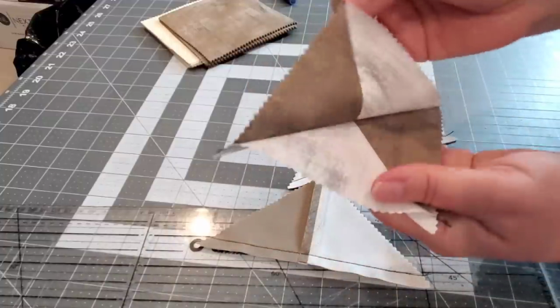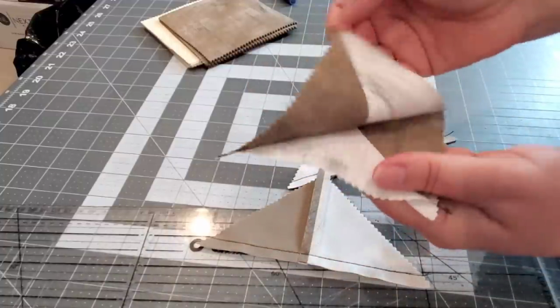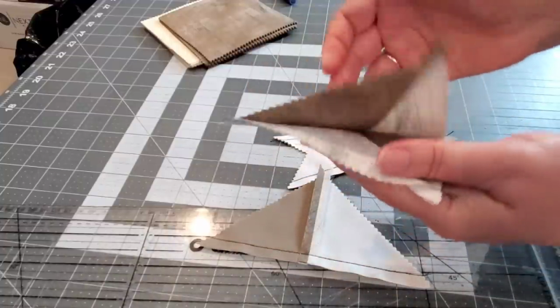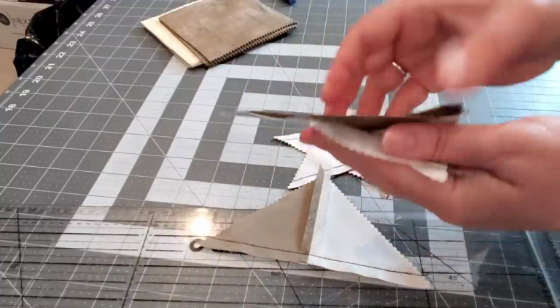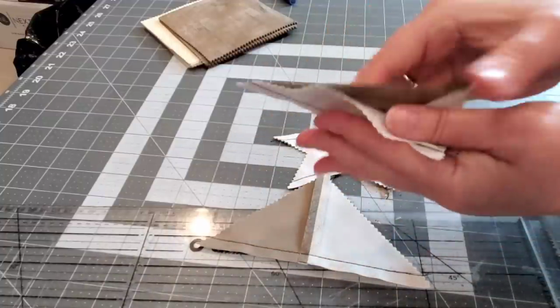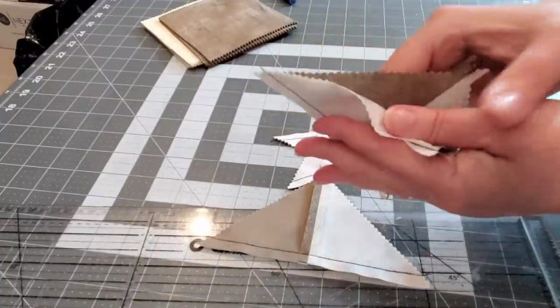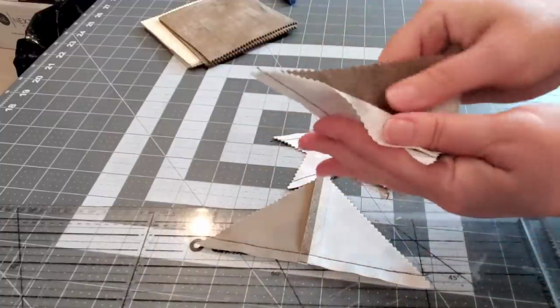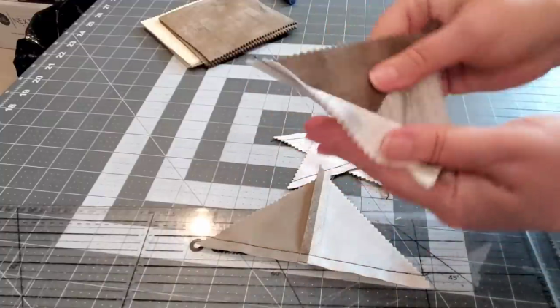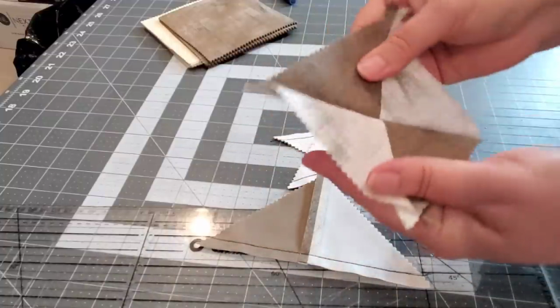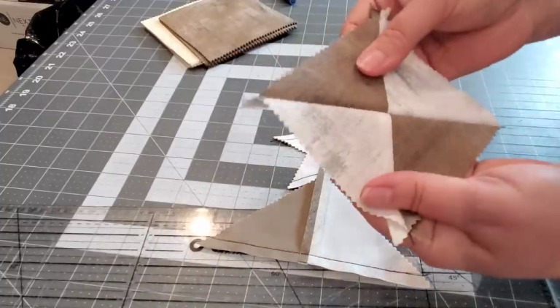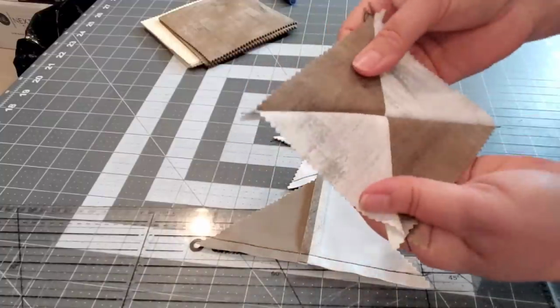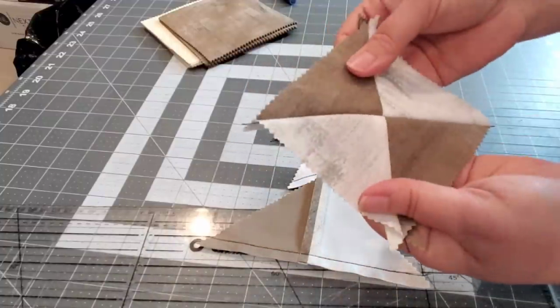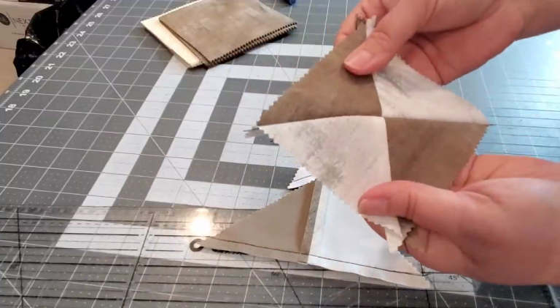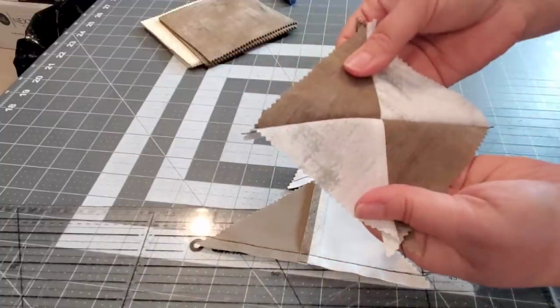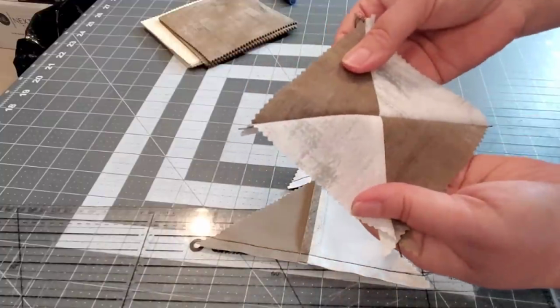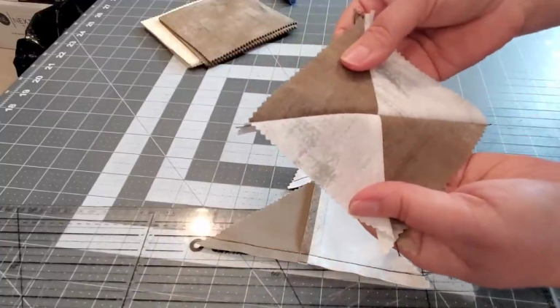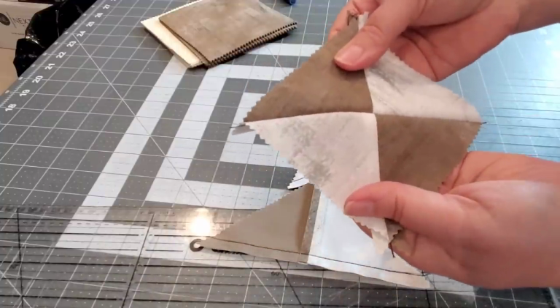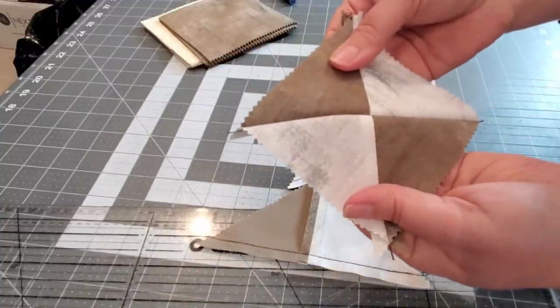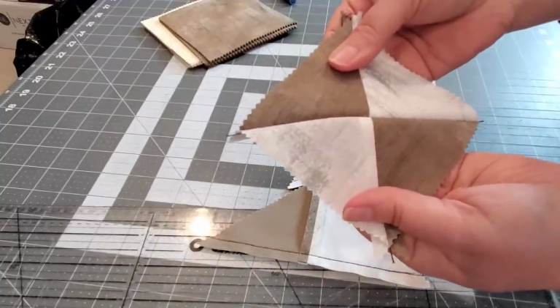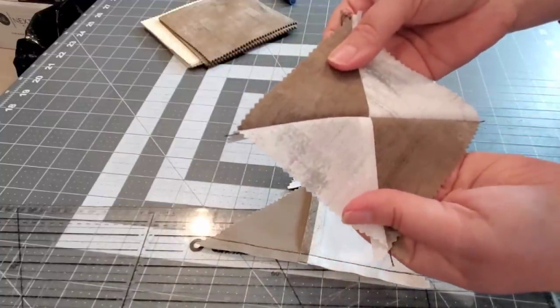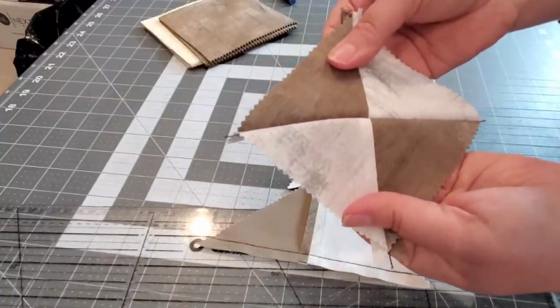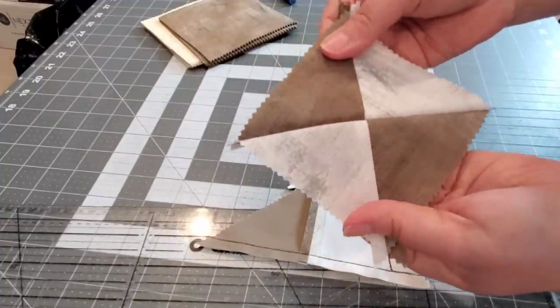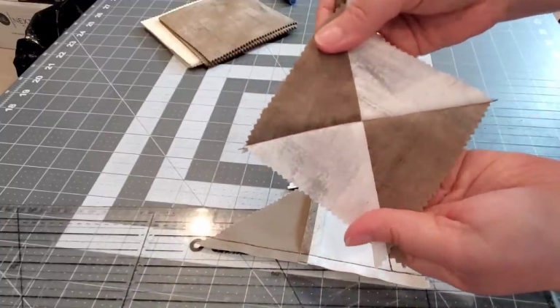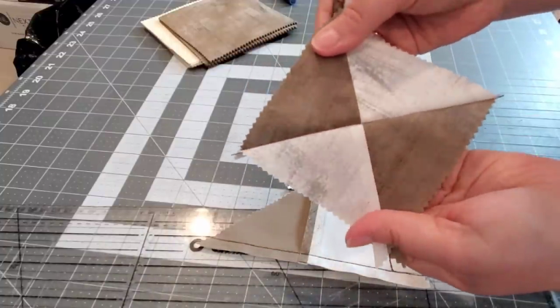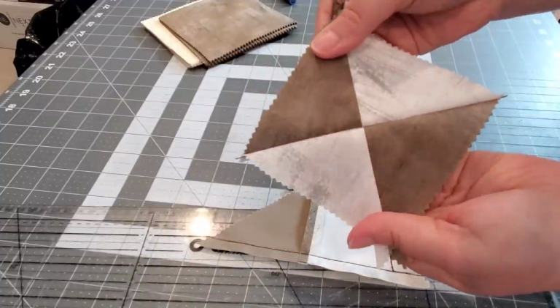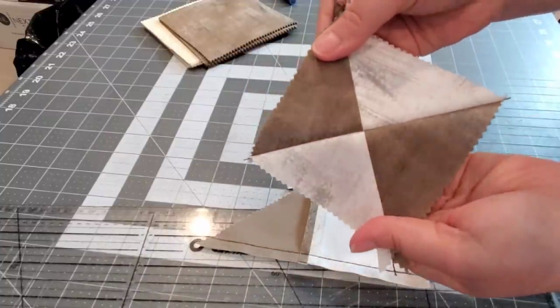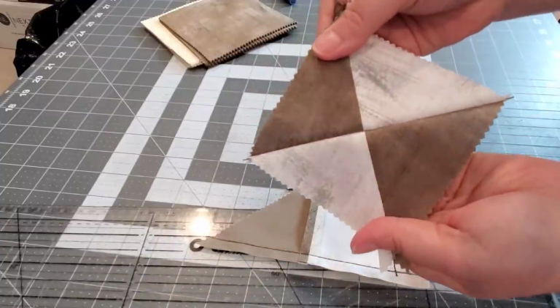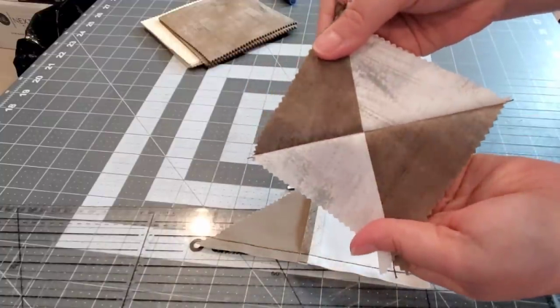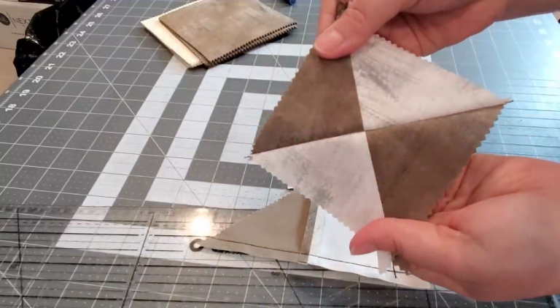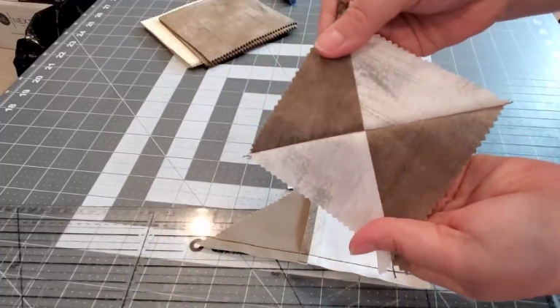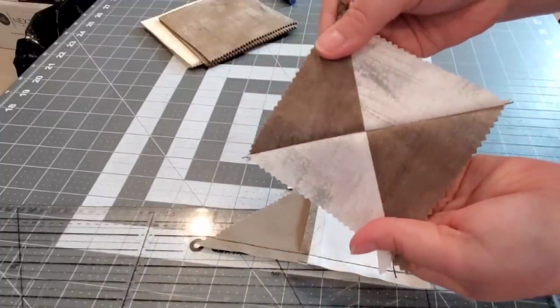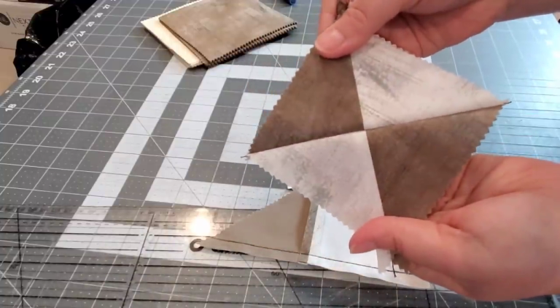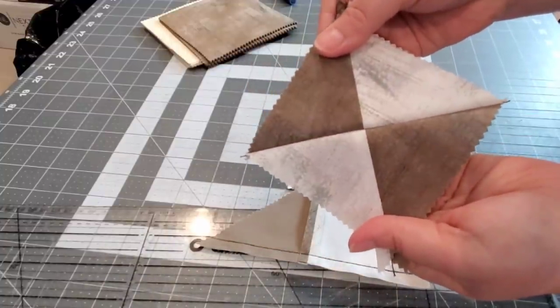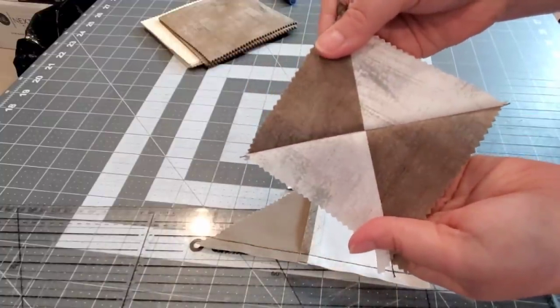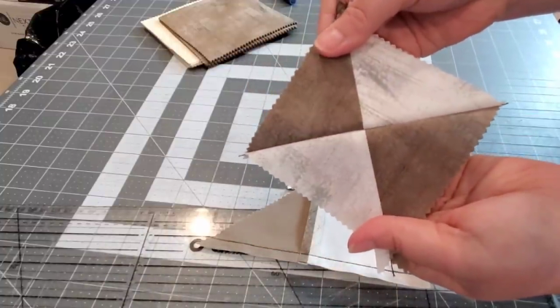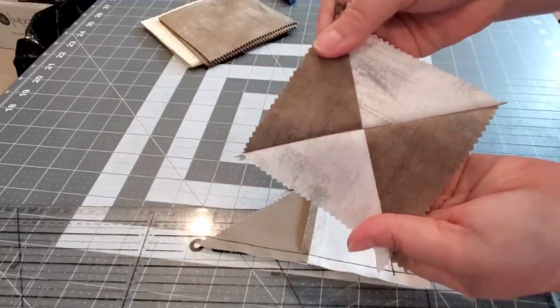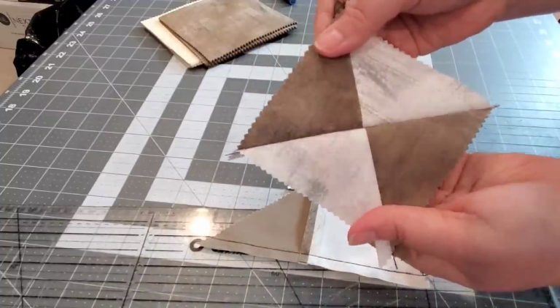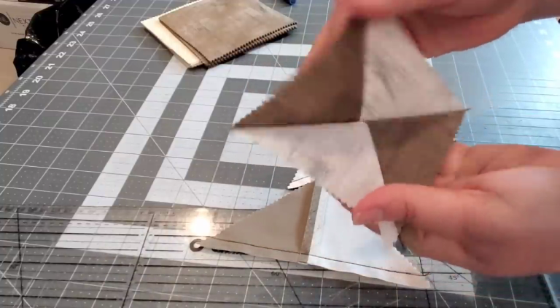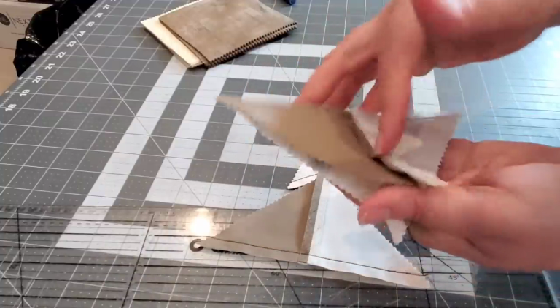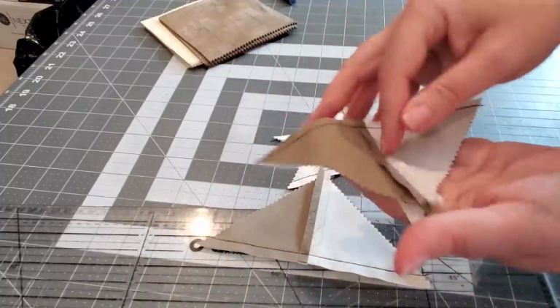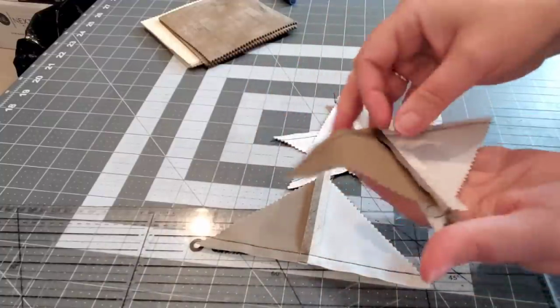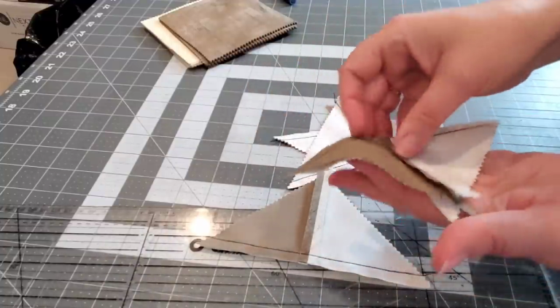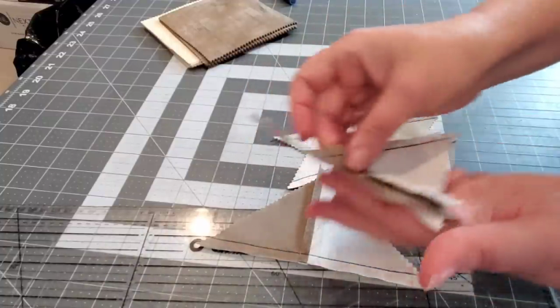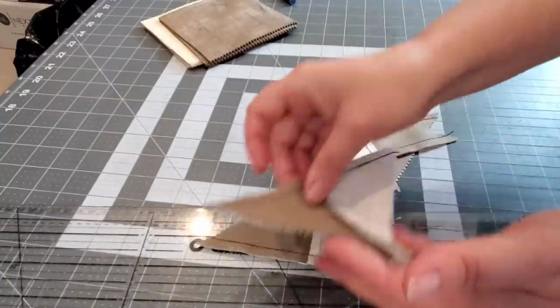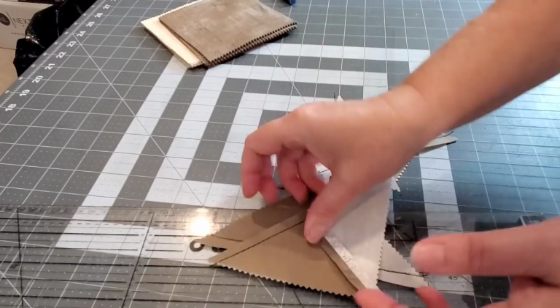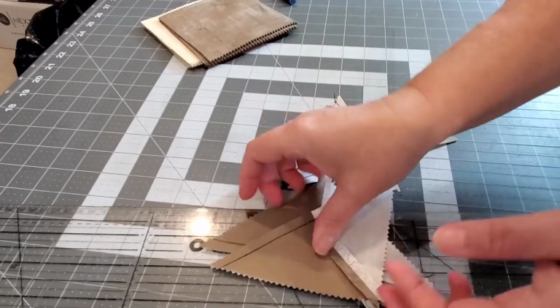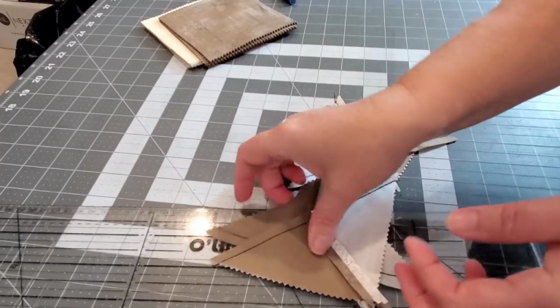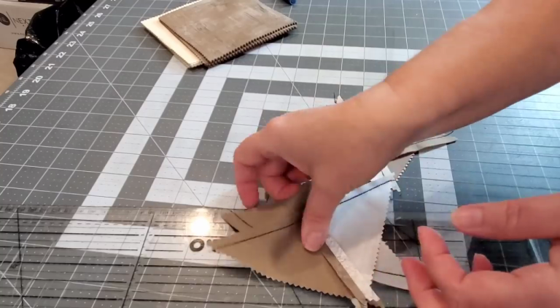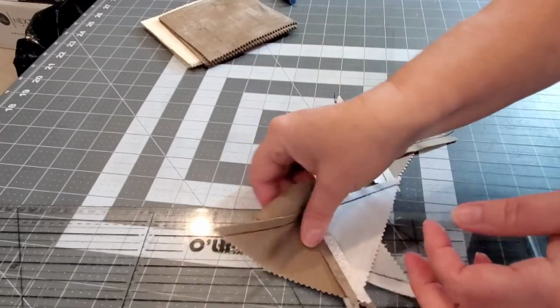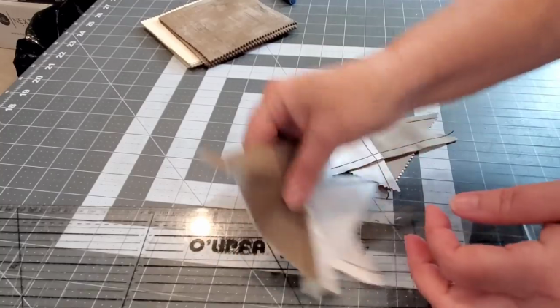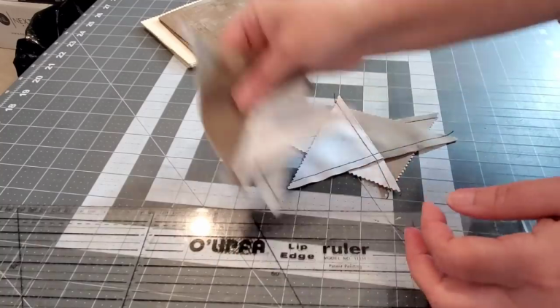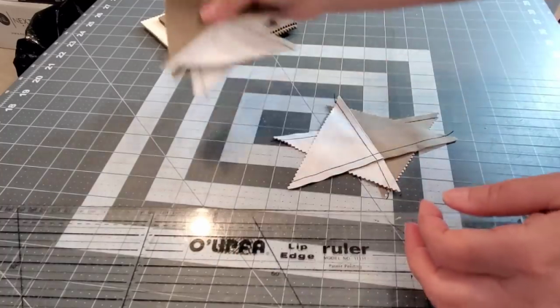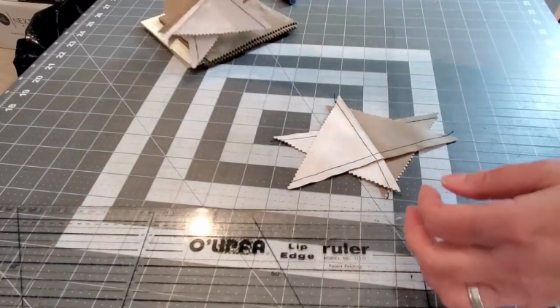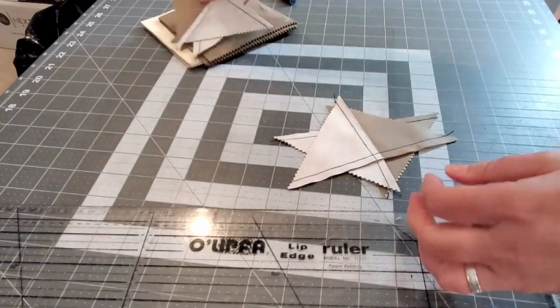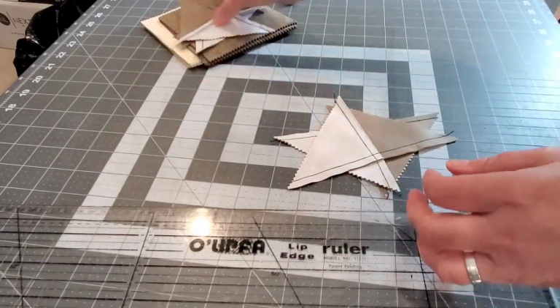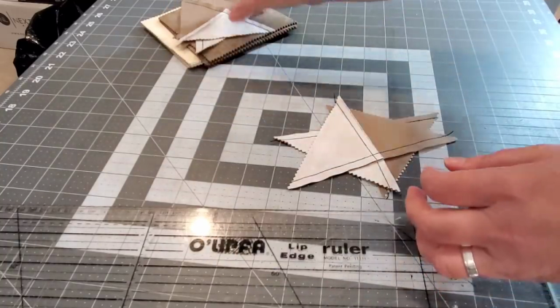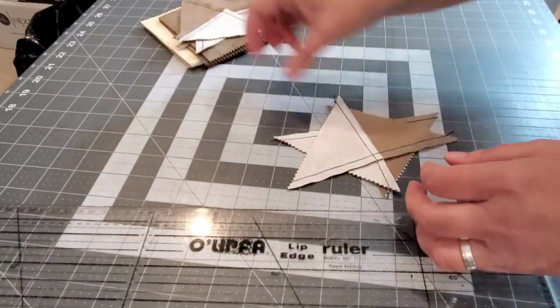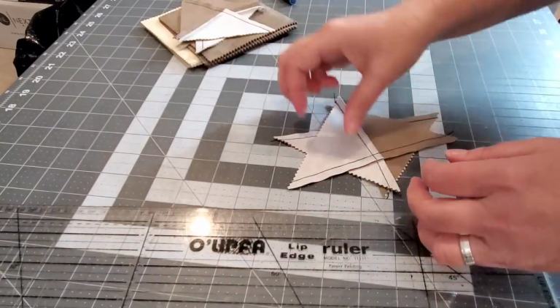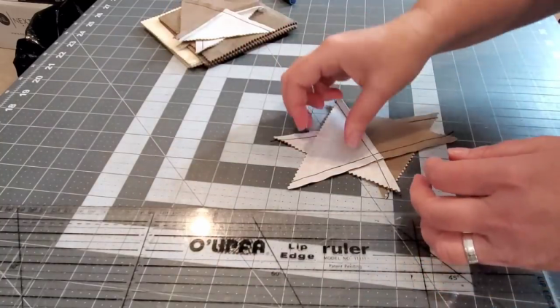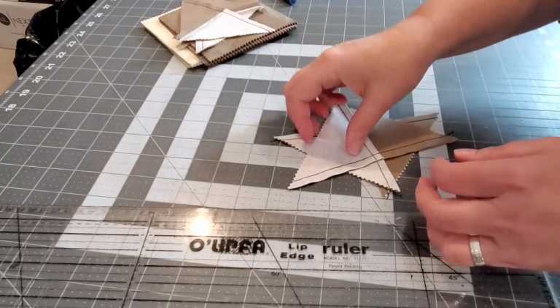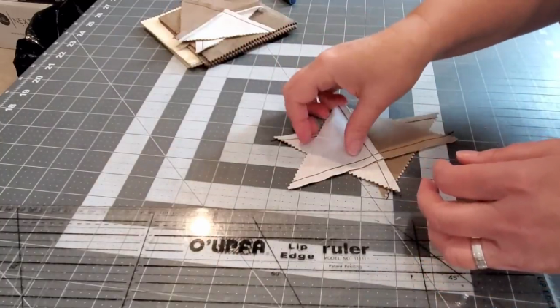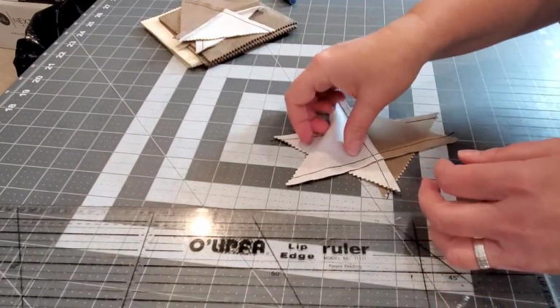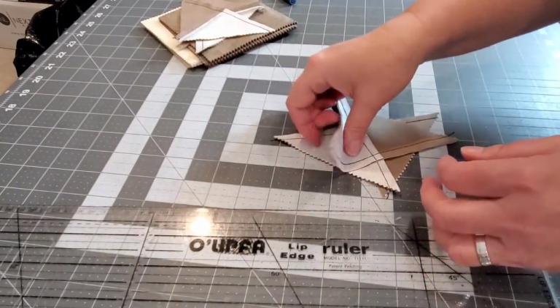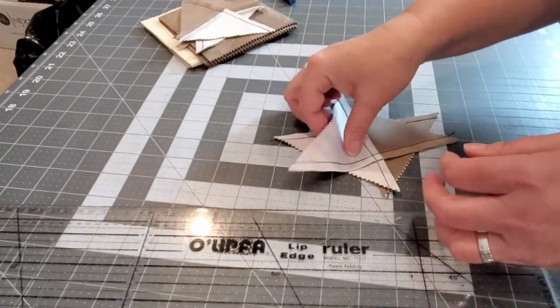And now we have a quarter square block — see that!